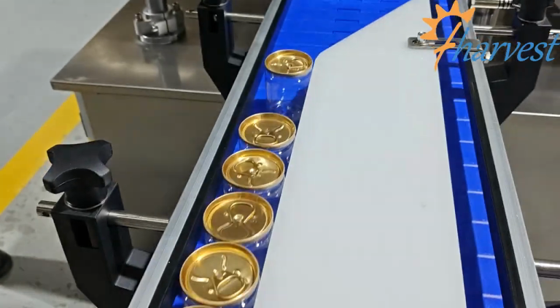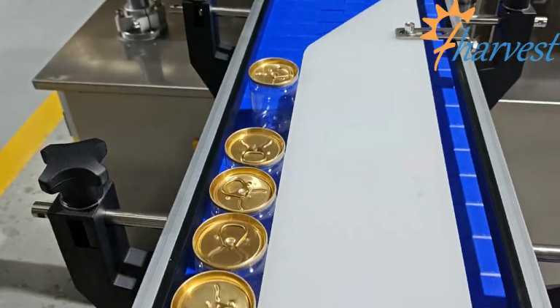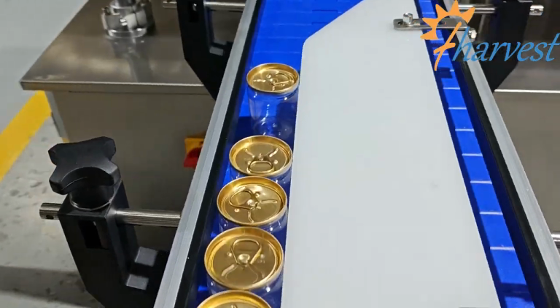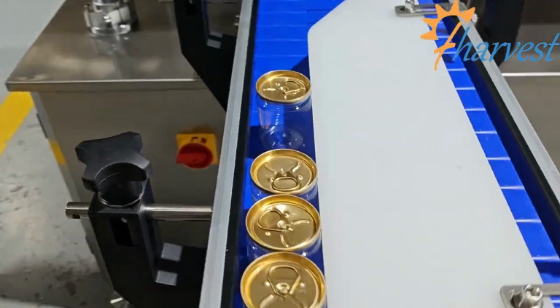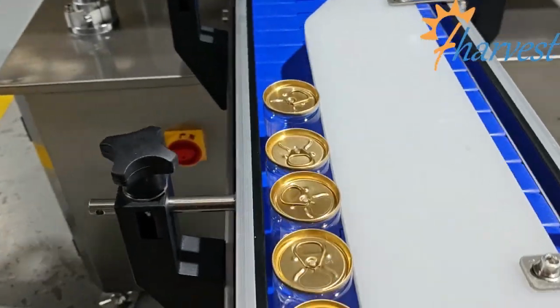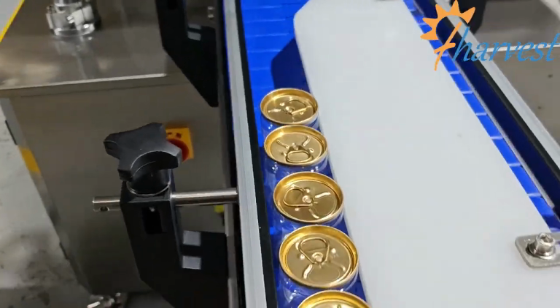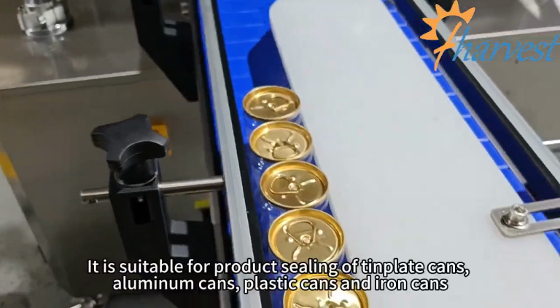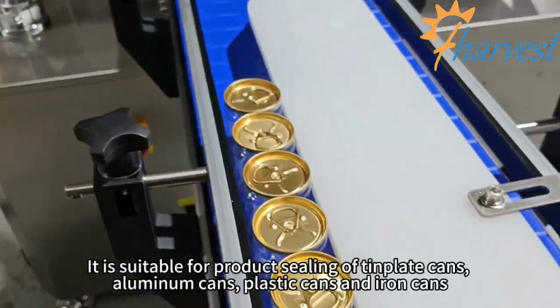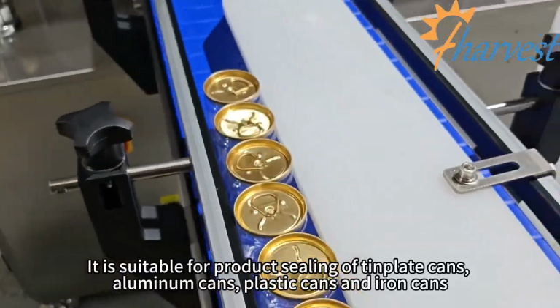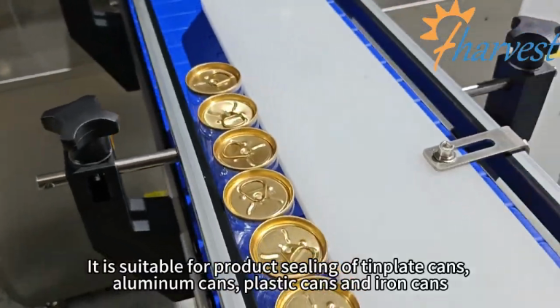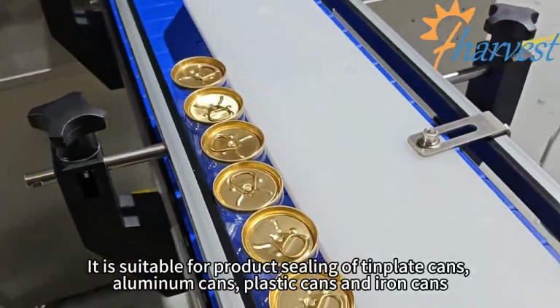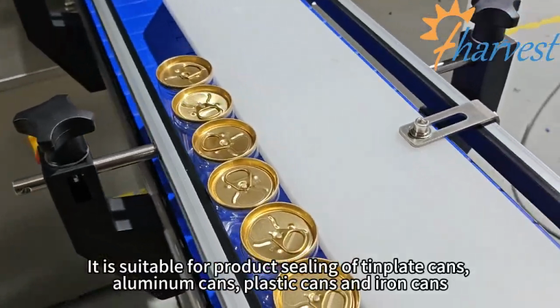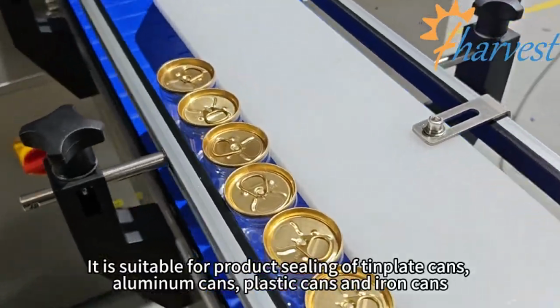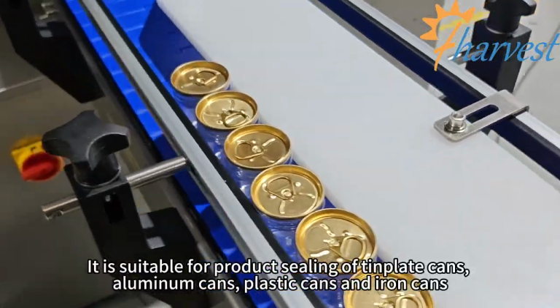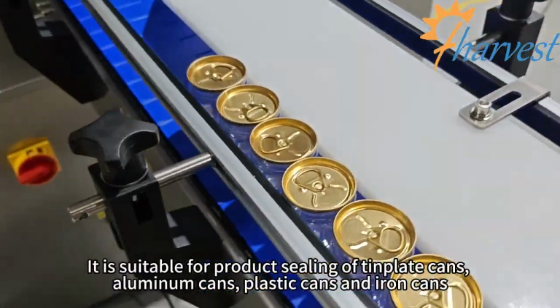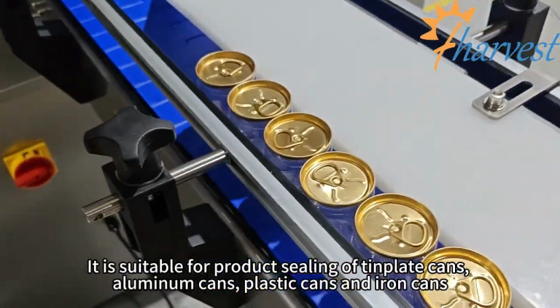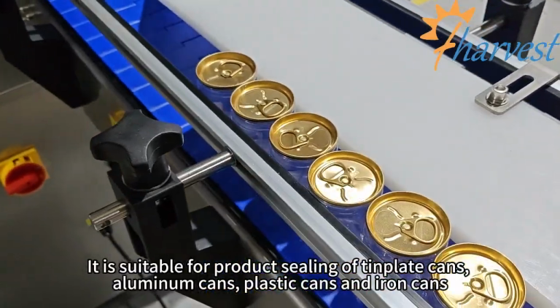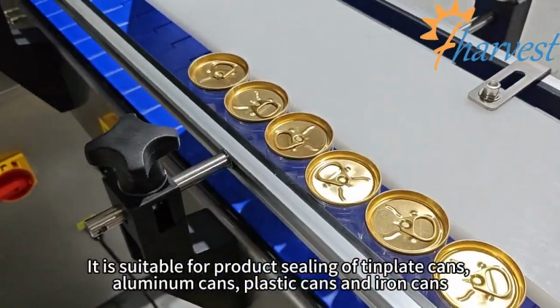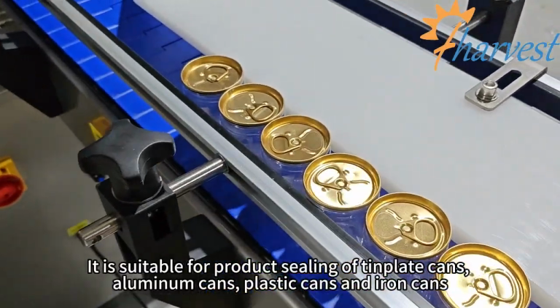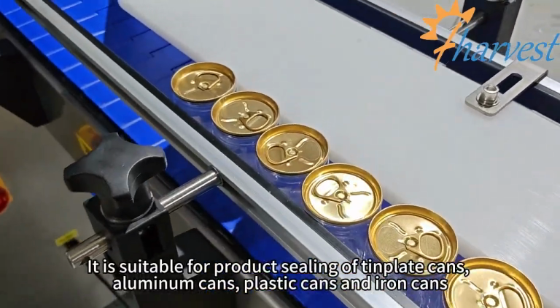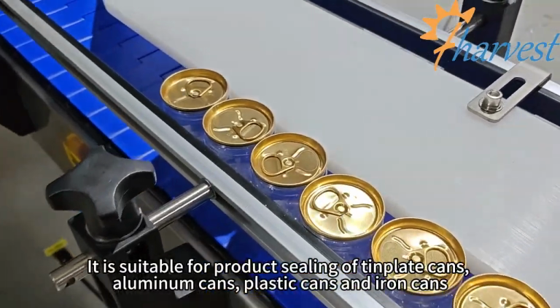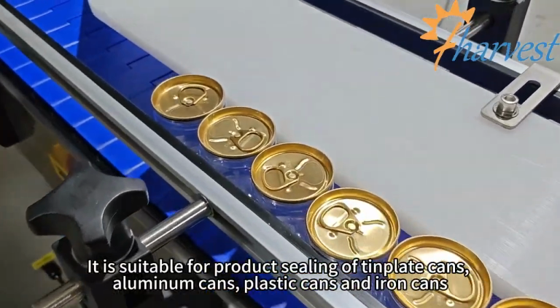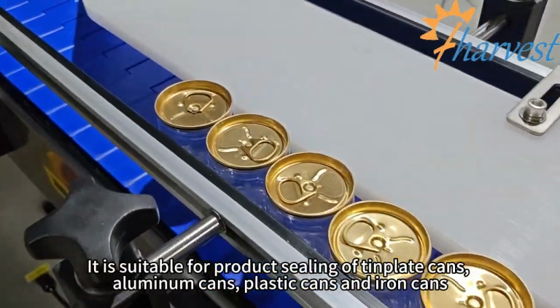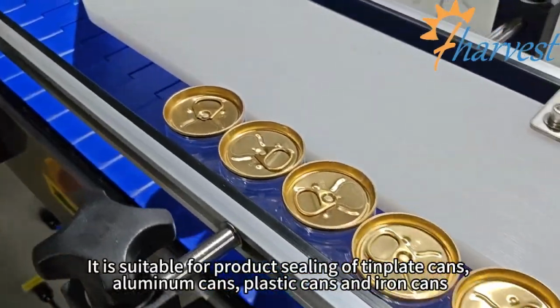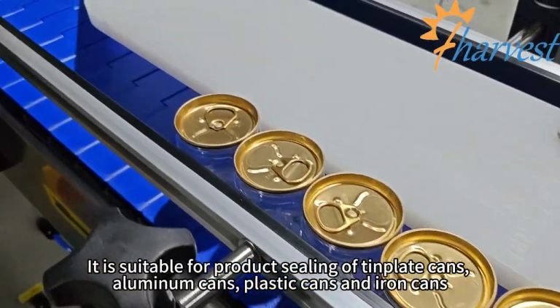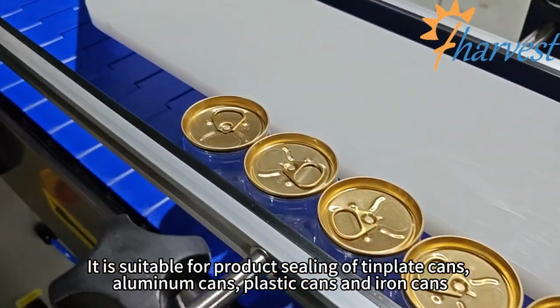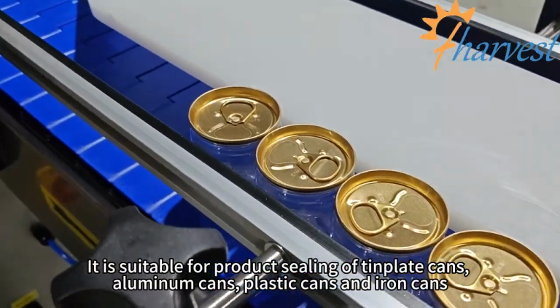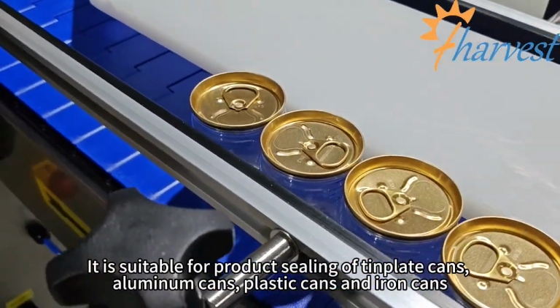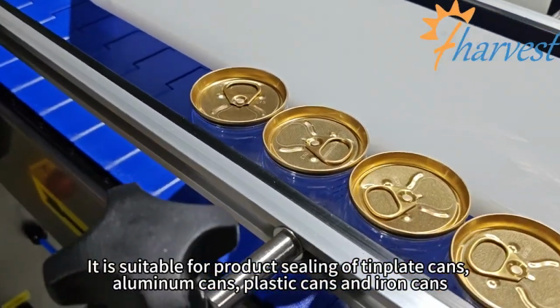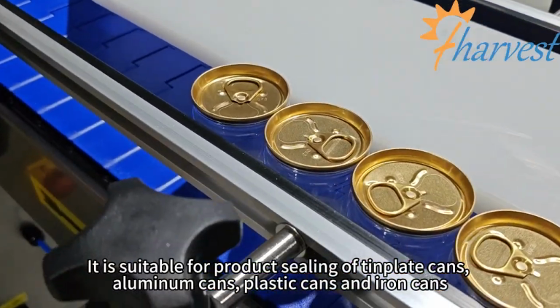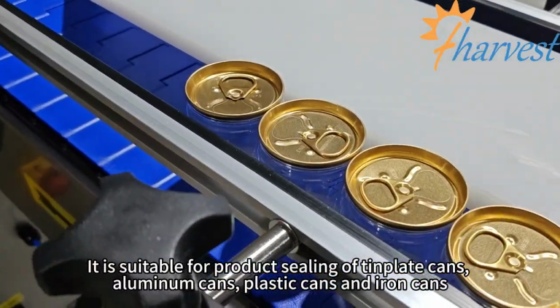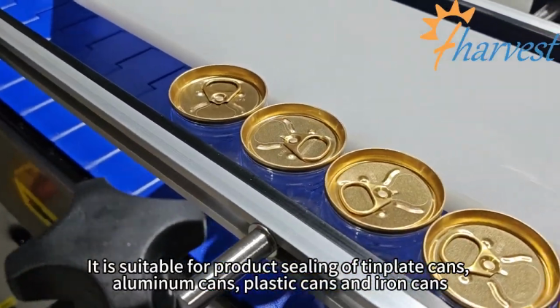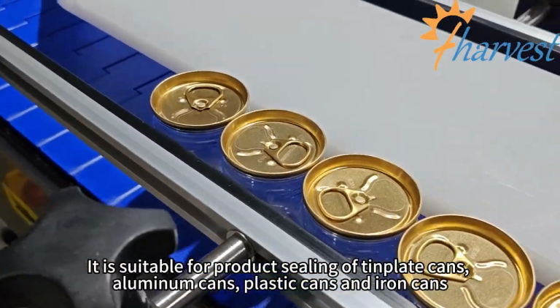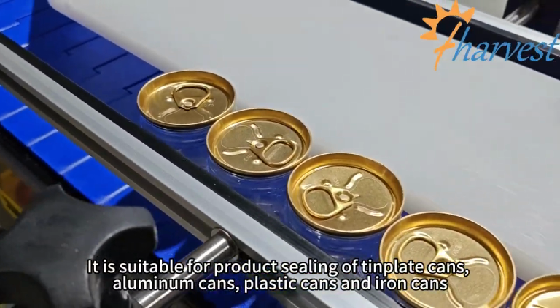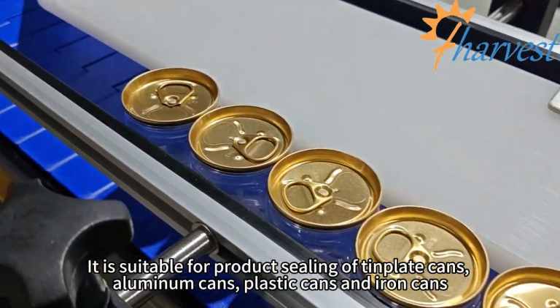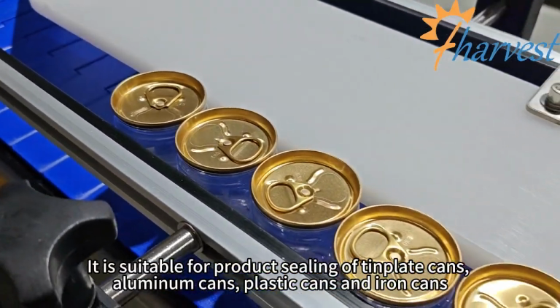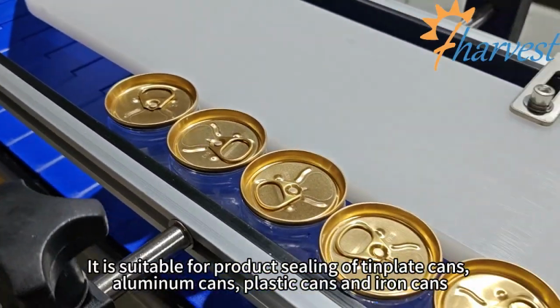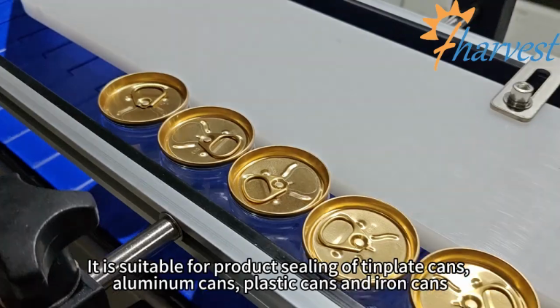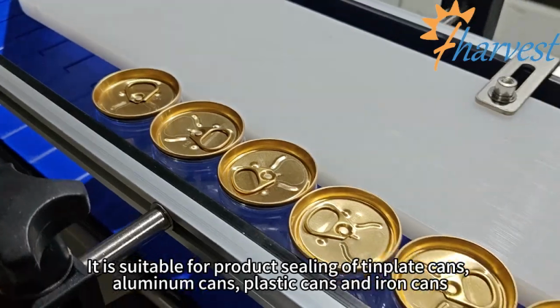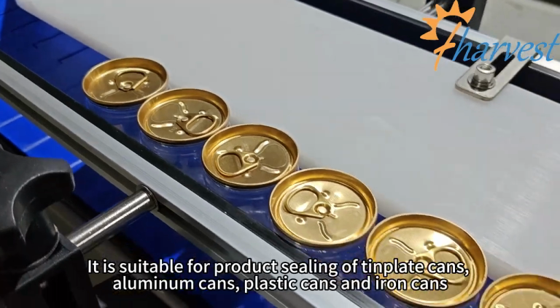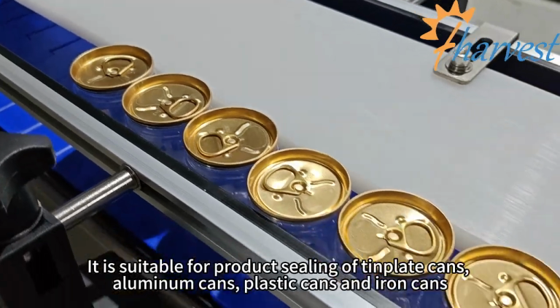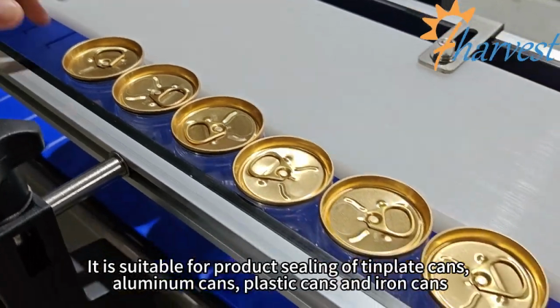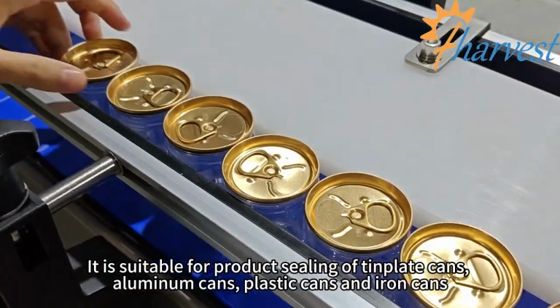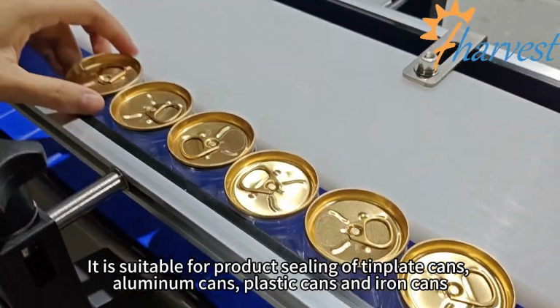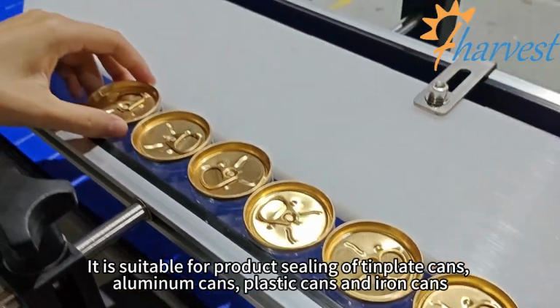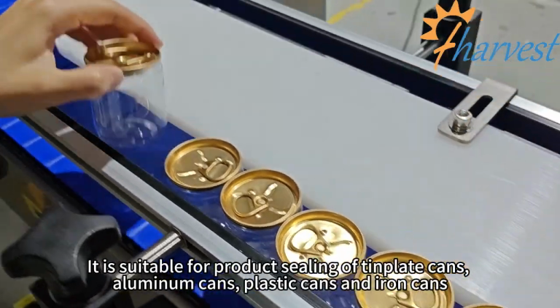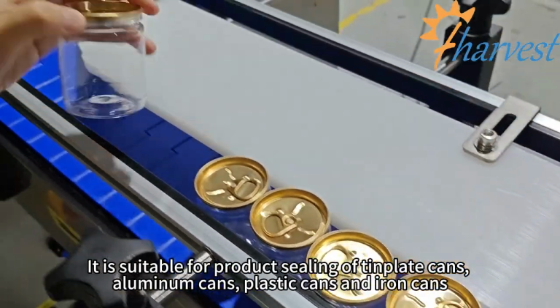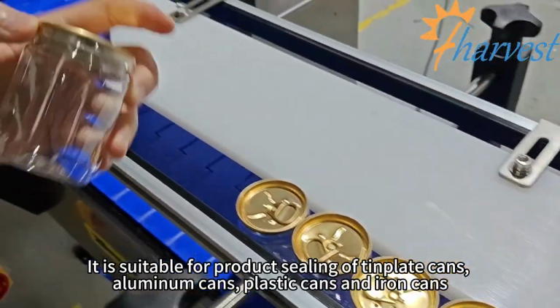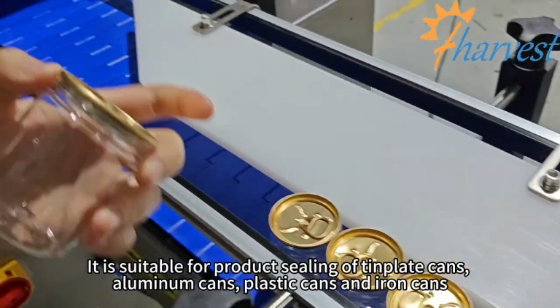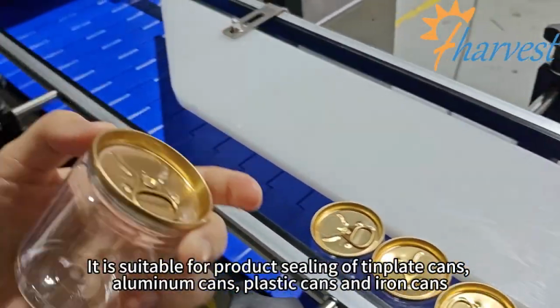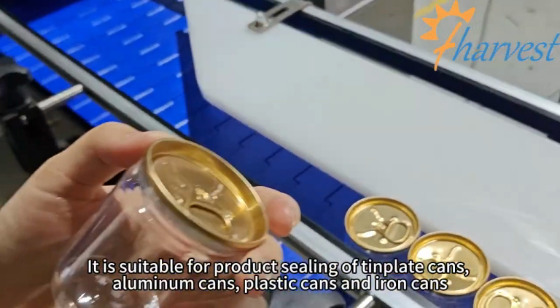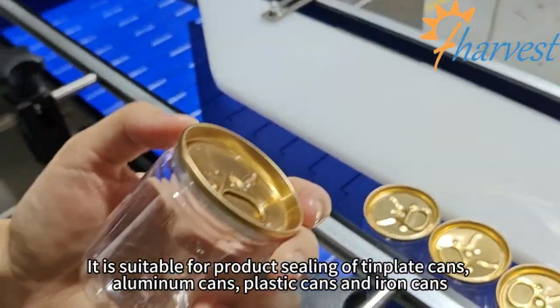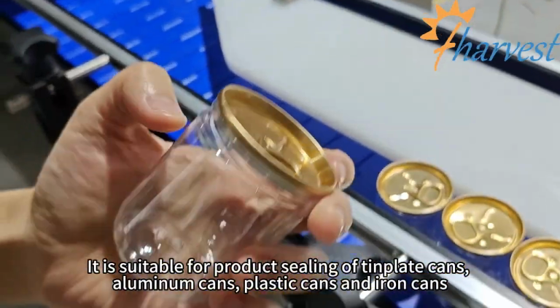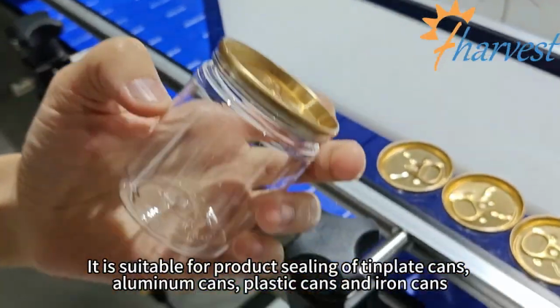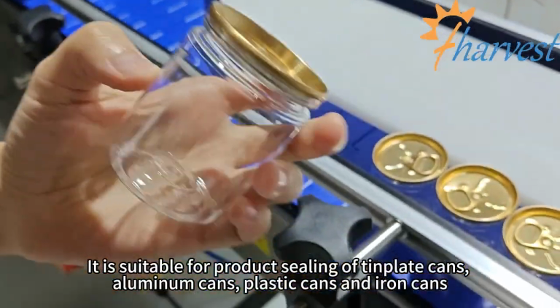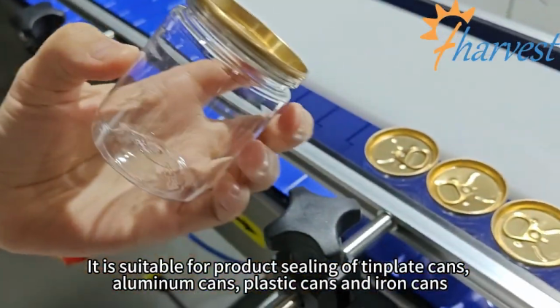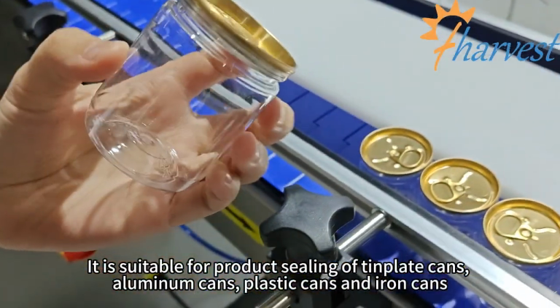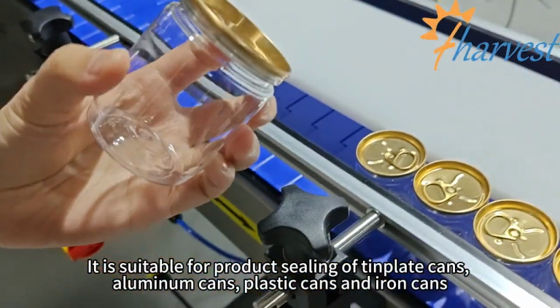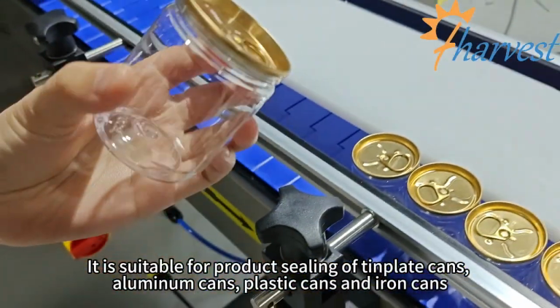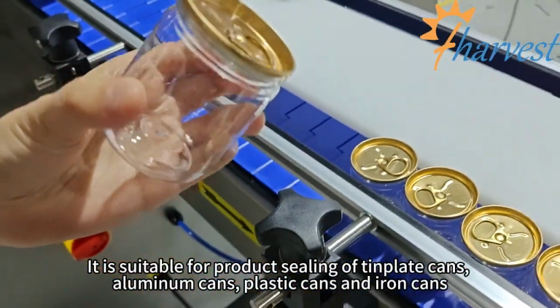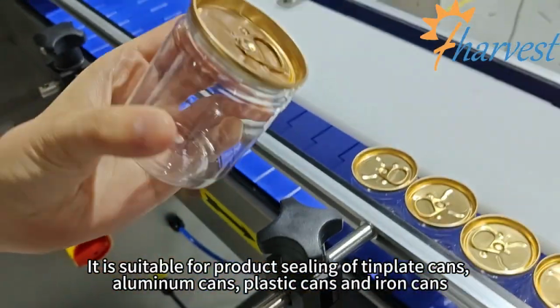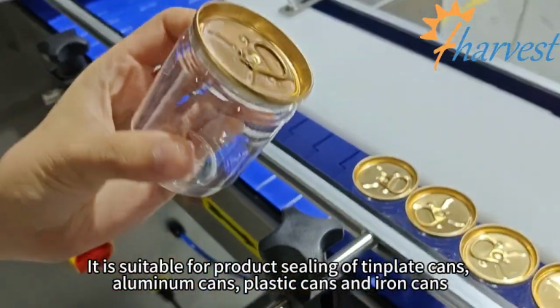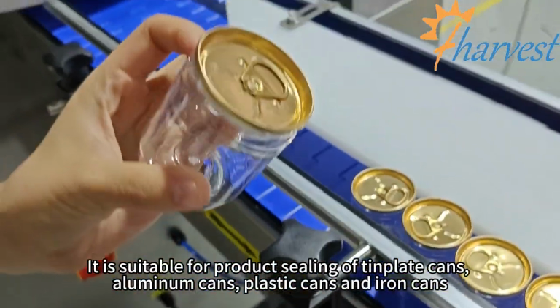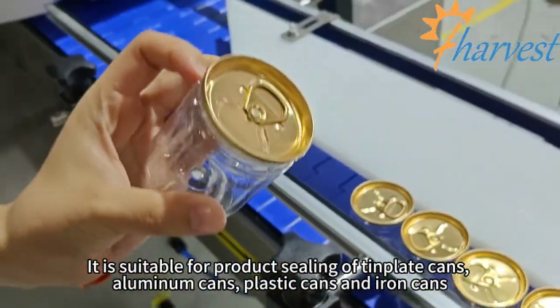It is suitable for product sealing of template cans, aluminum cans, plastic cans and iron cans.